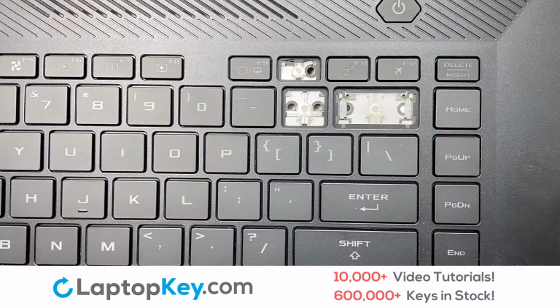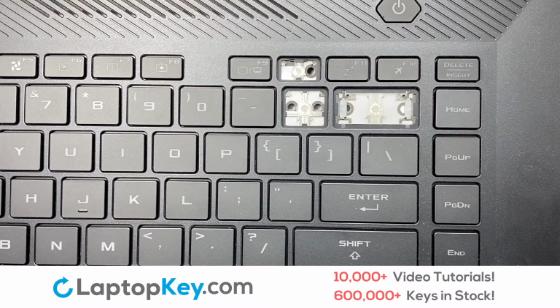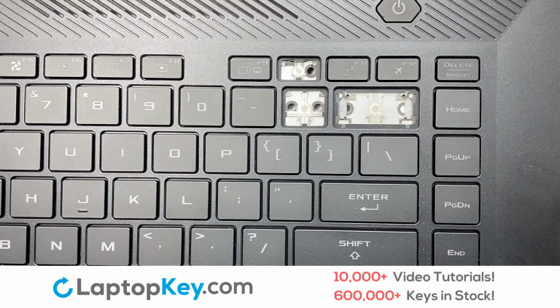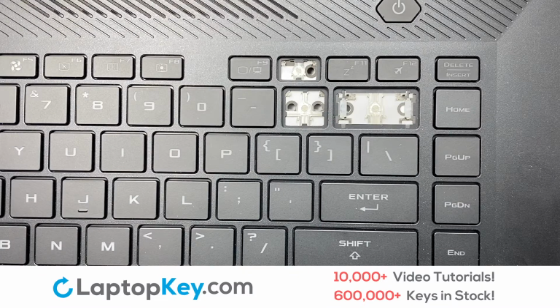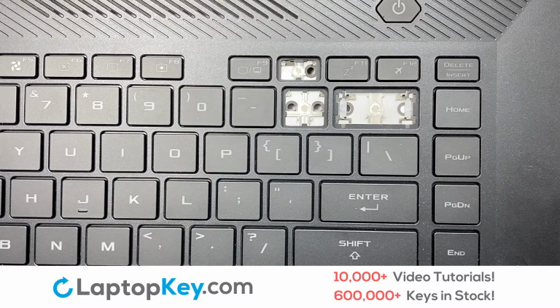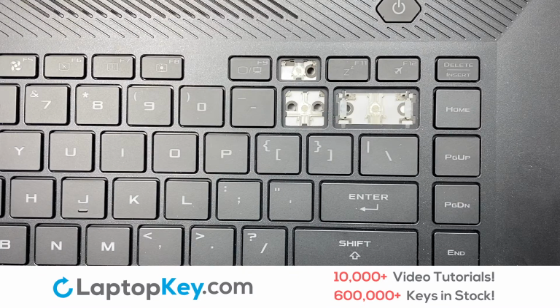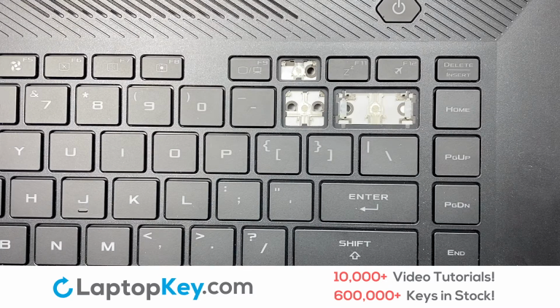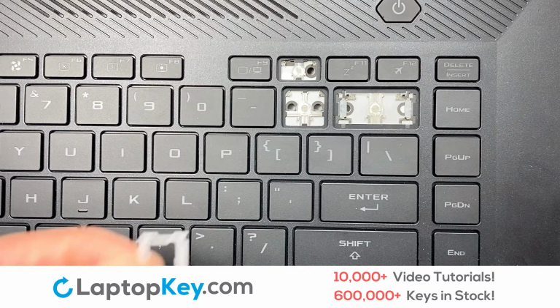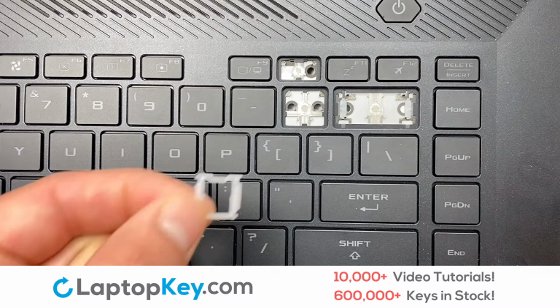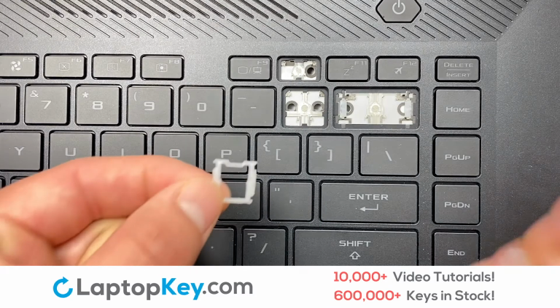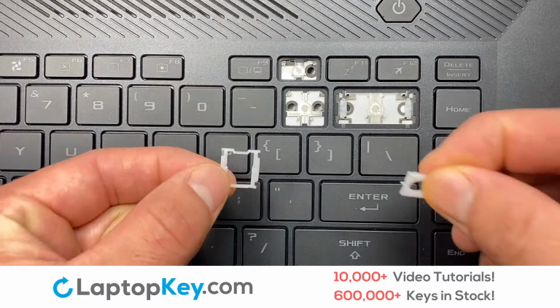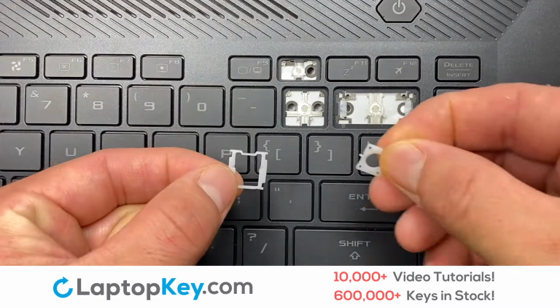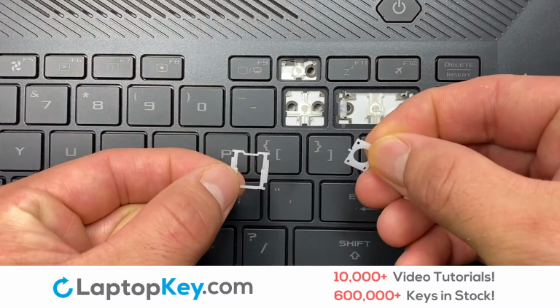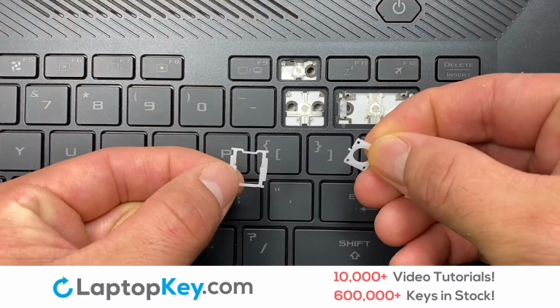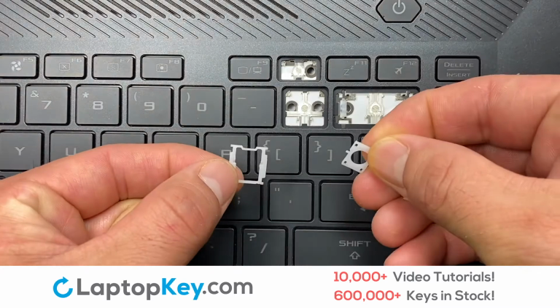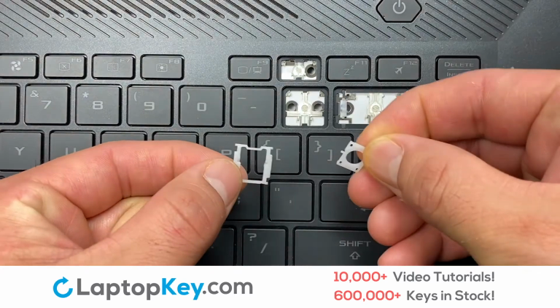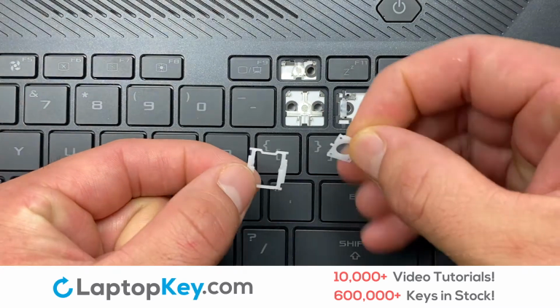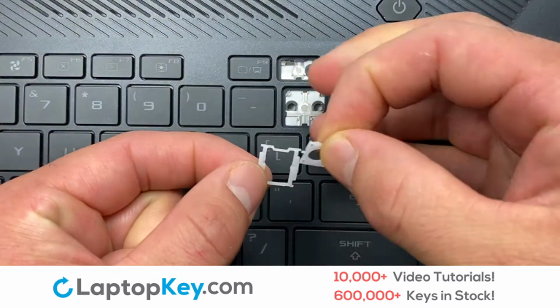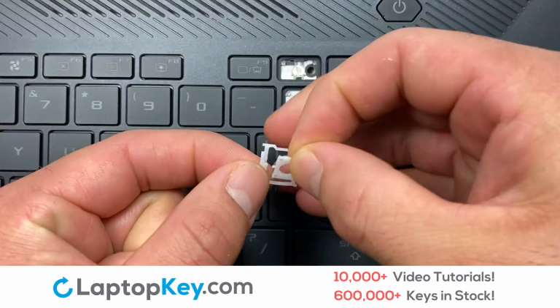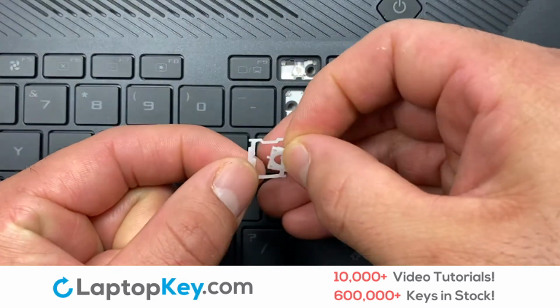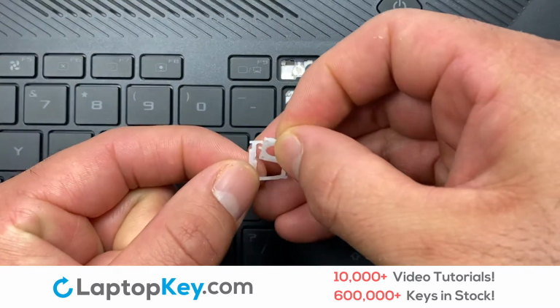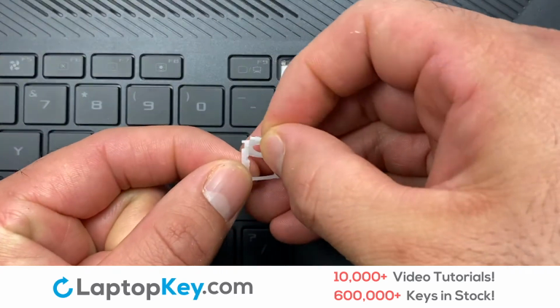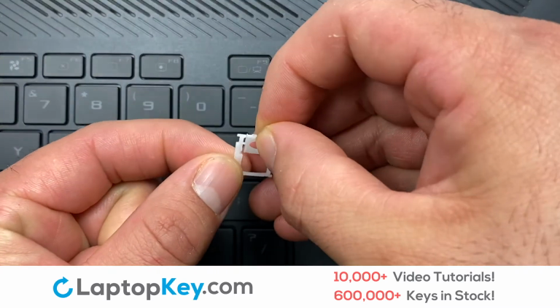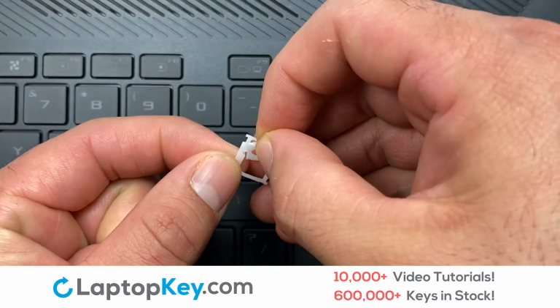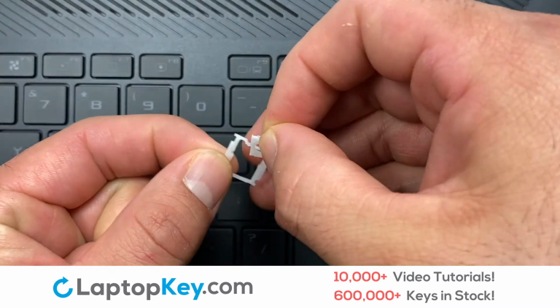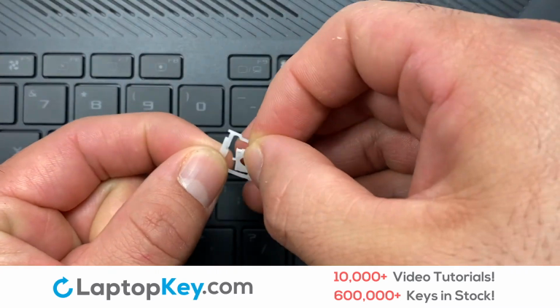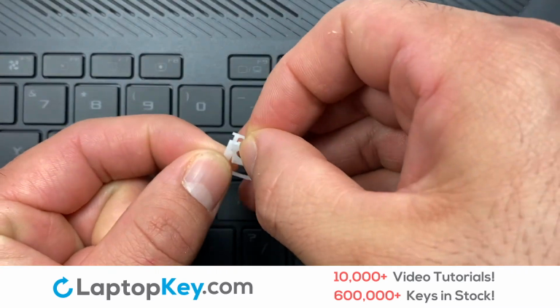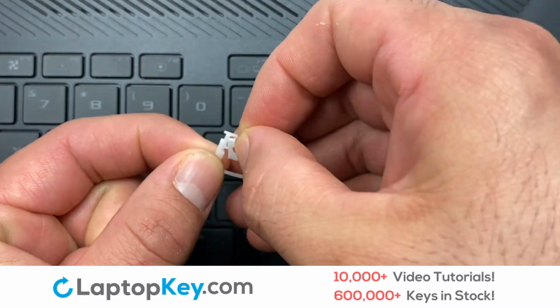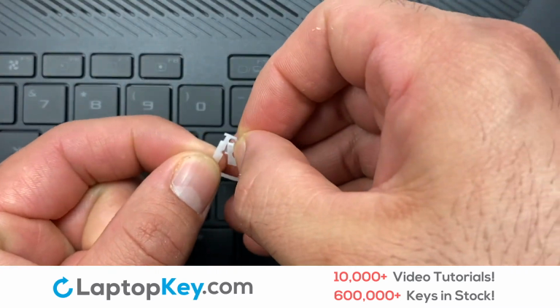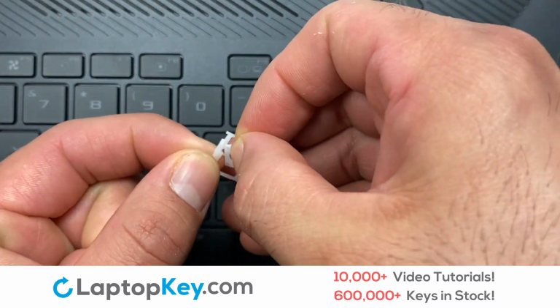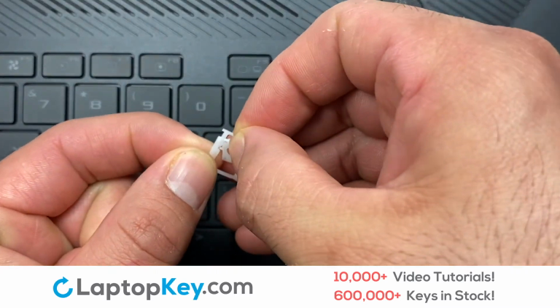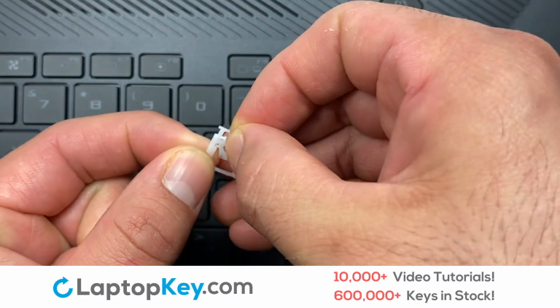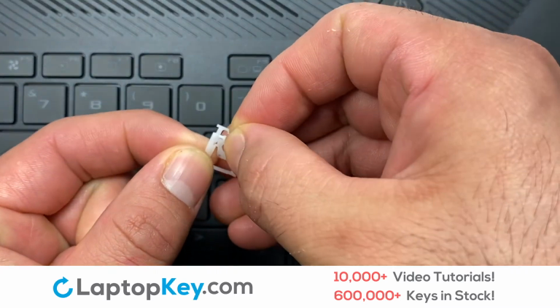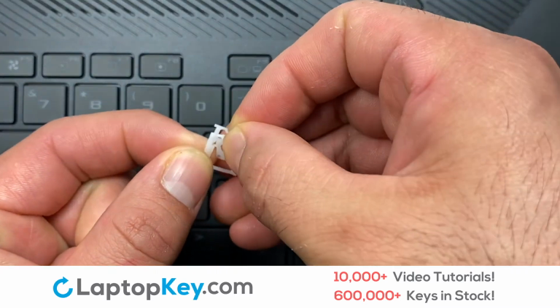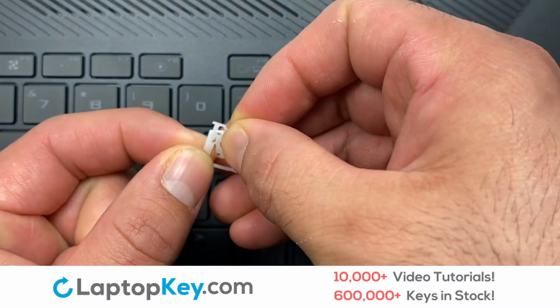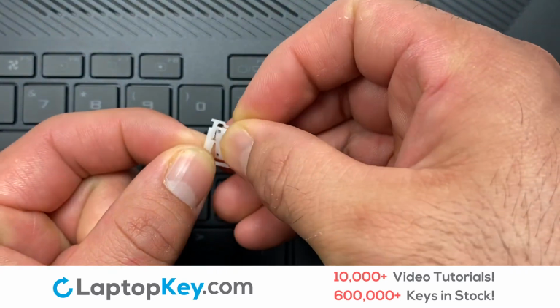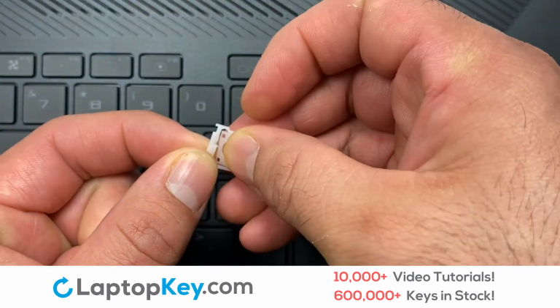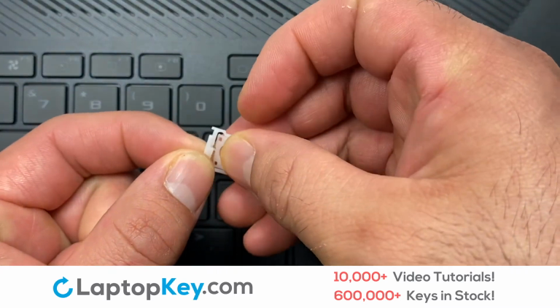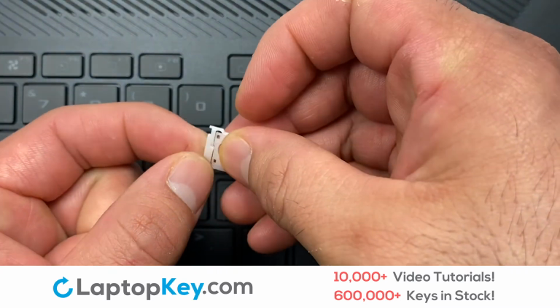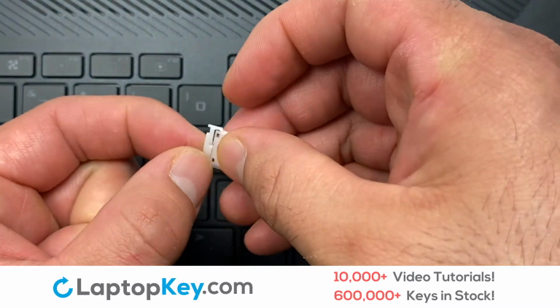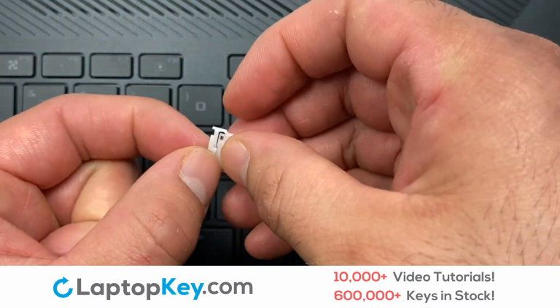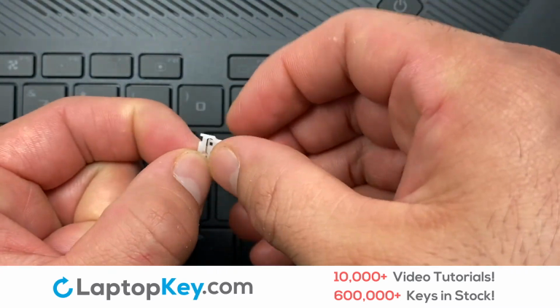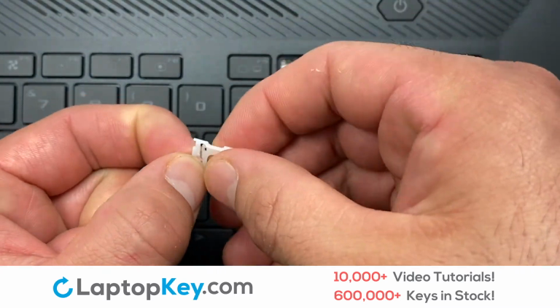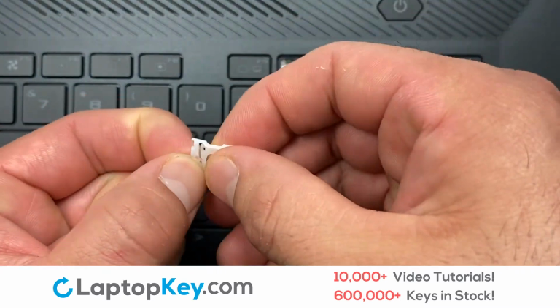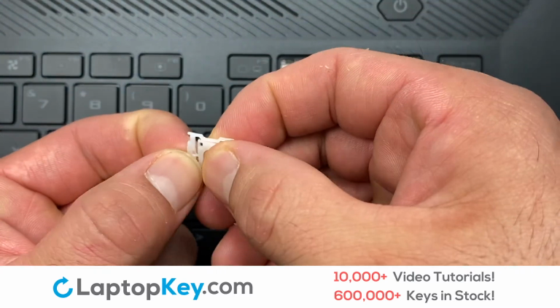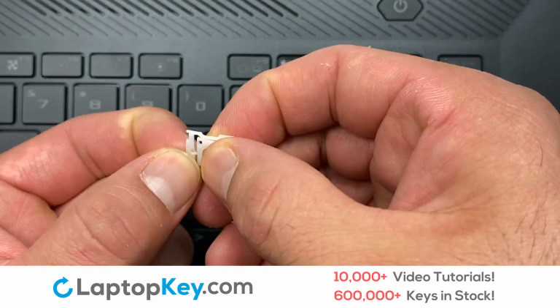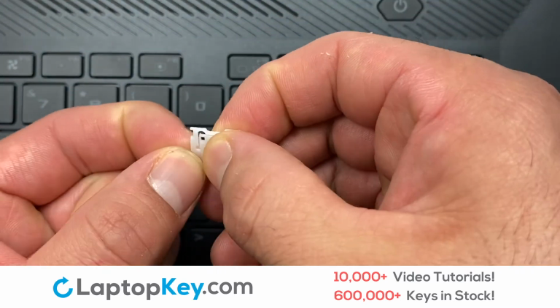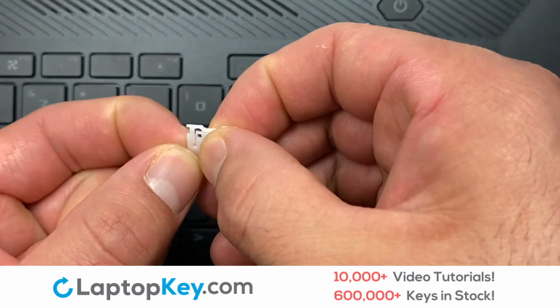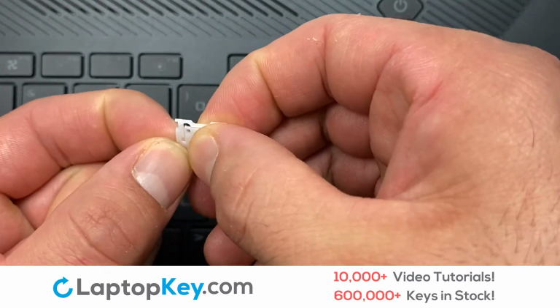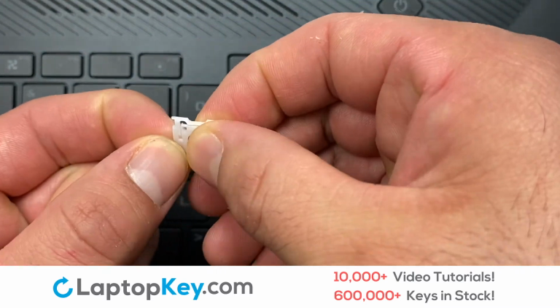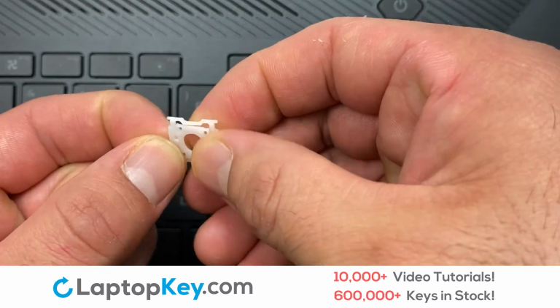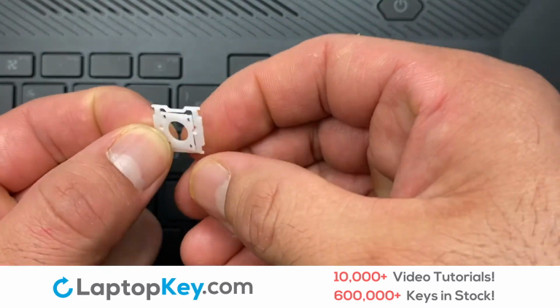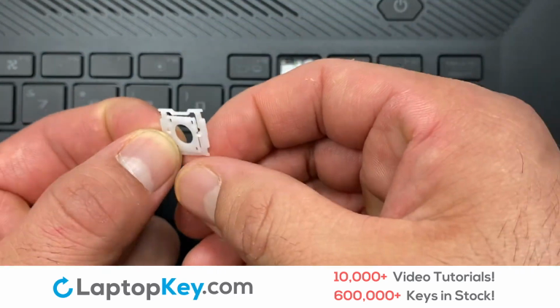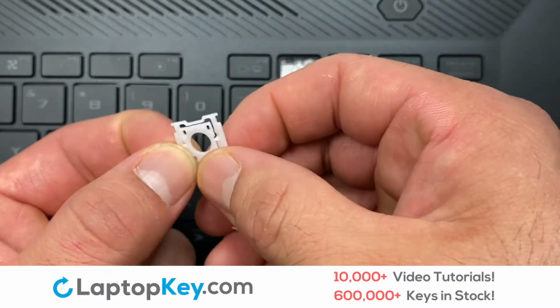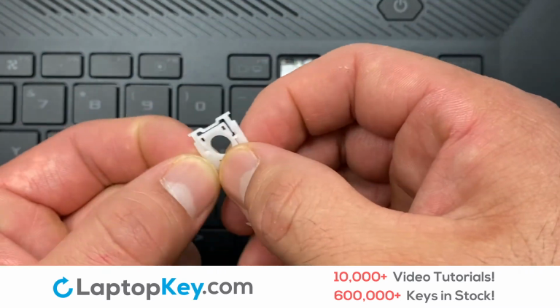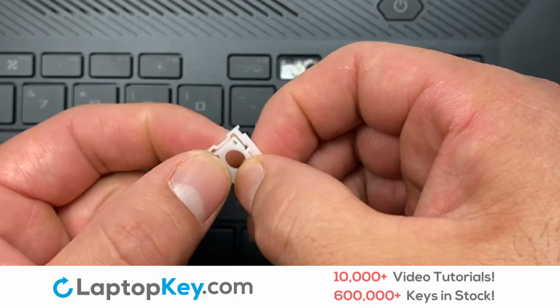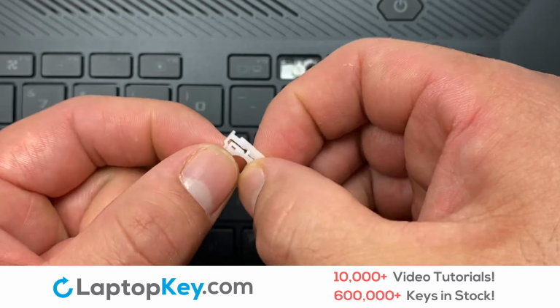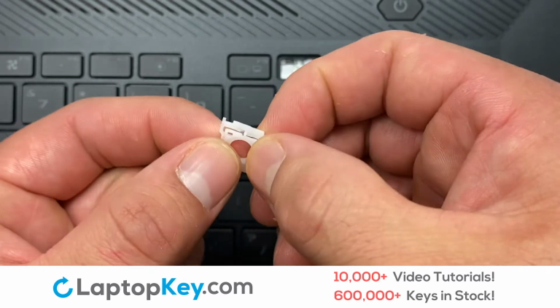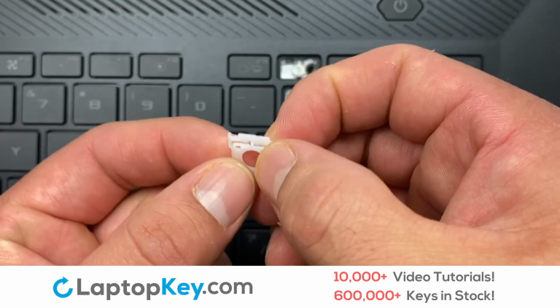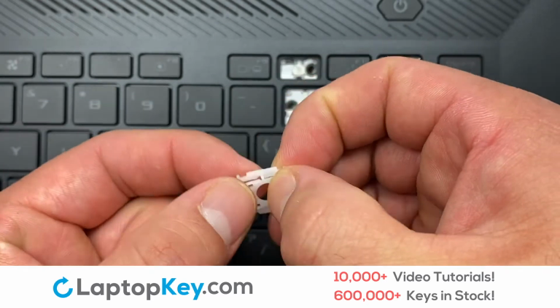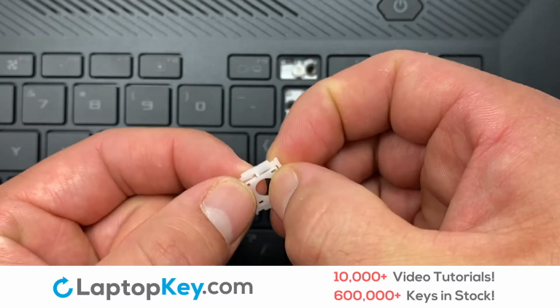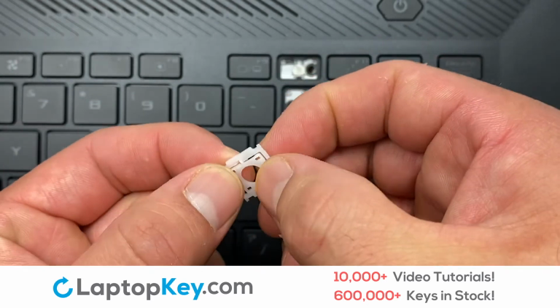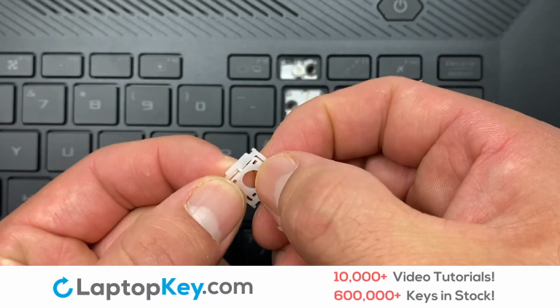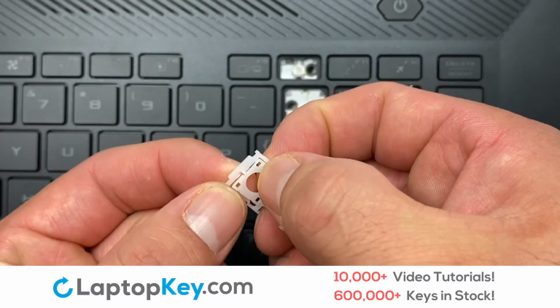We're going to show you how to install your laptop key. We will now assemble the two plastic clips together.